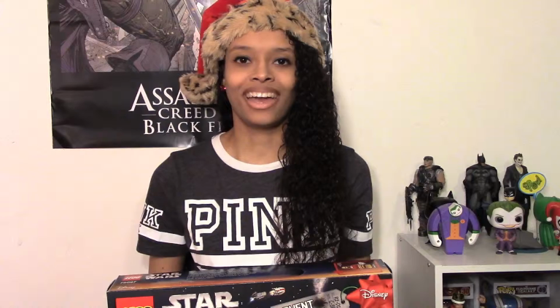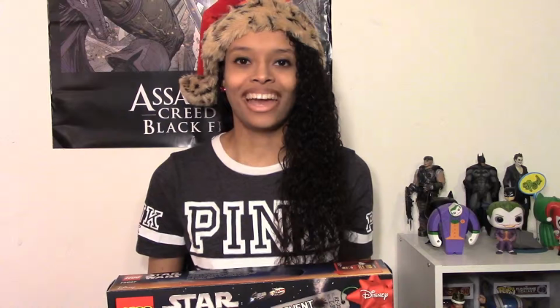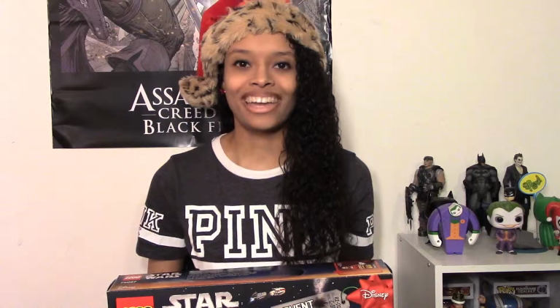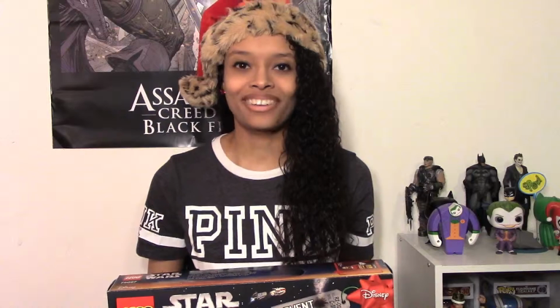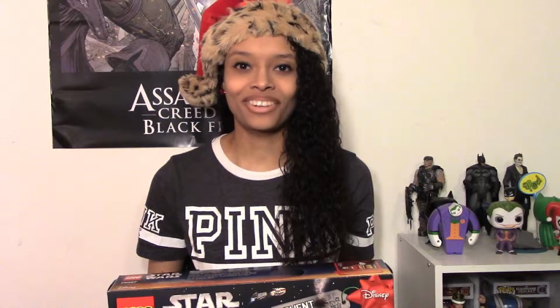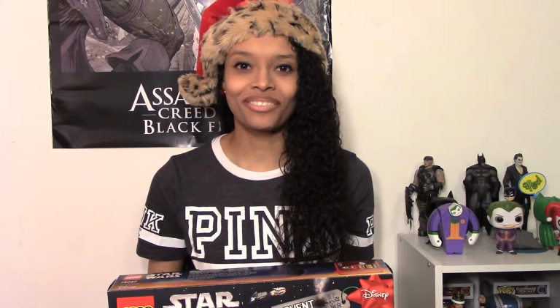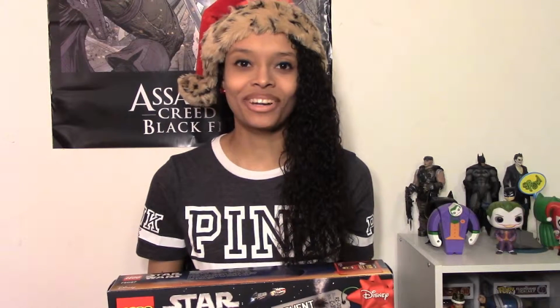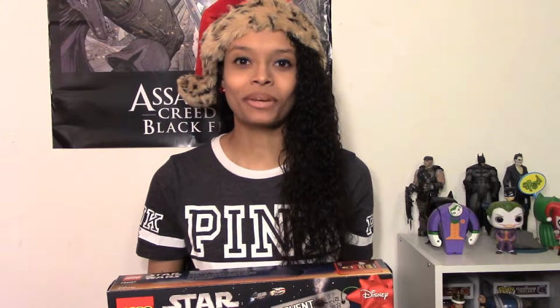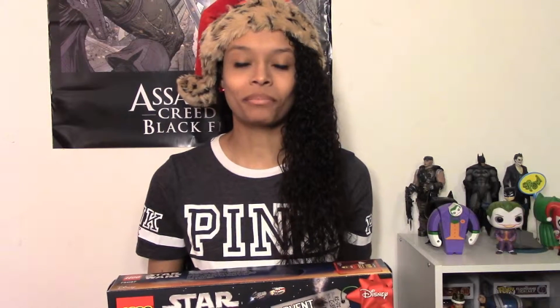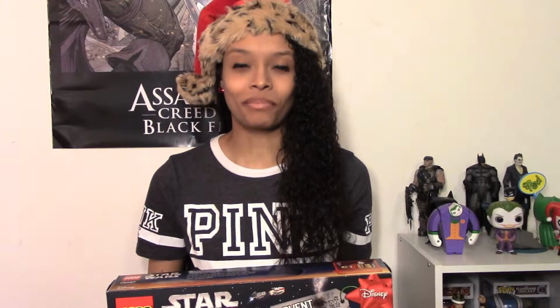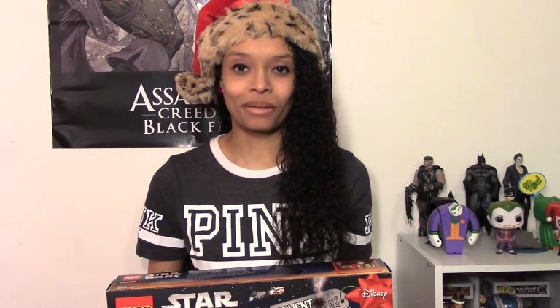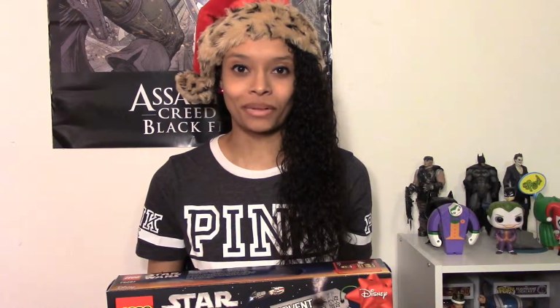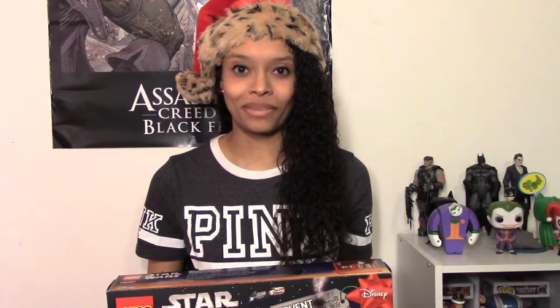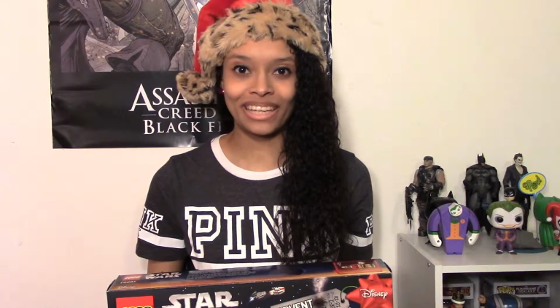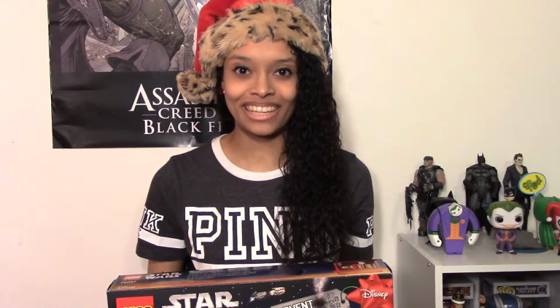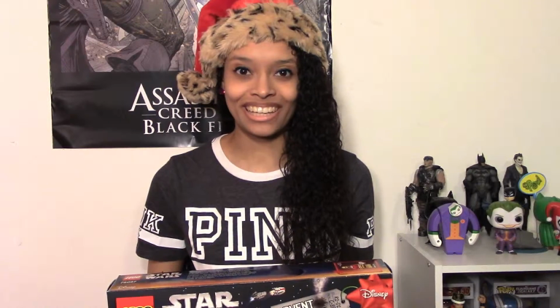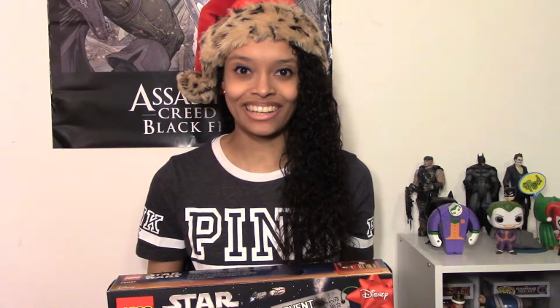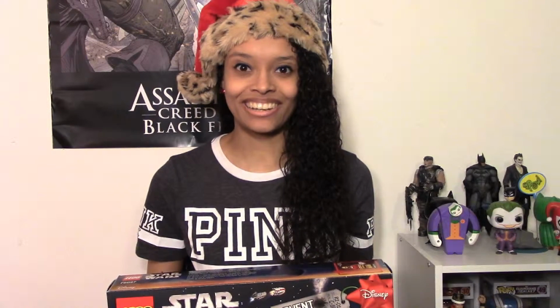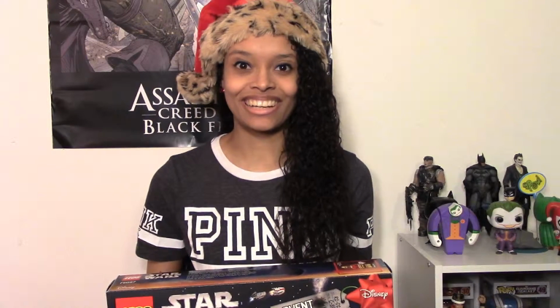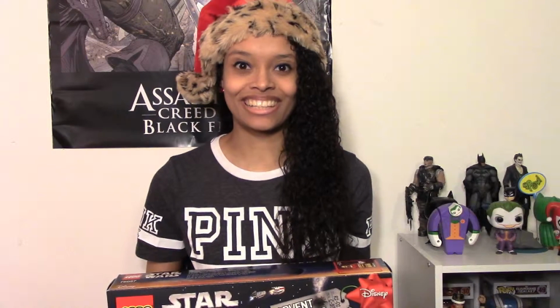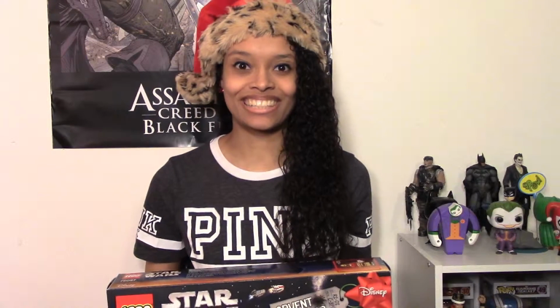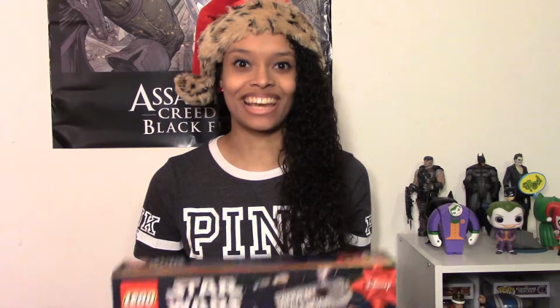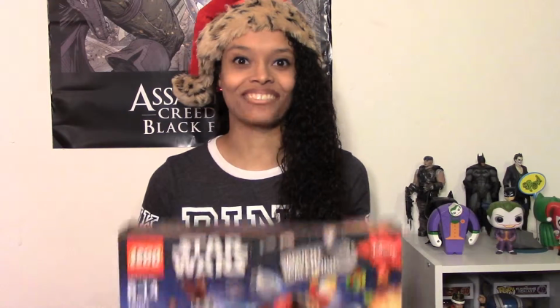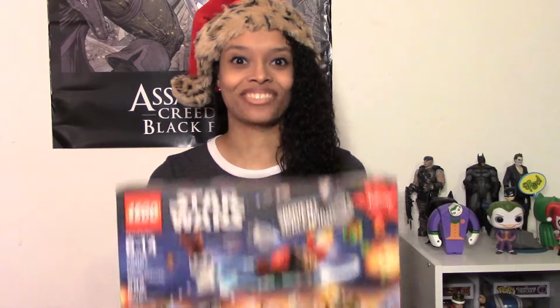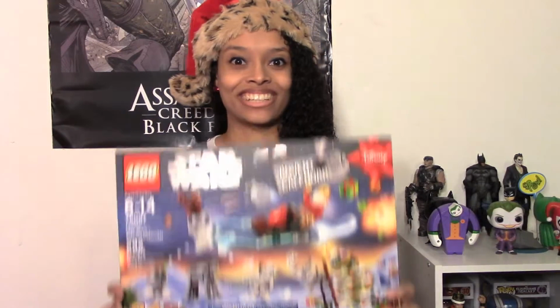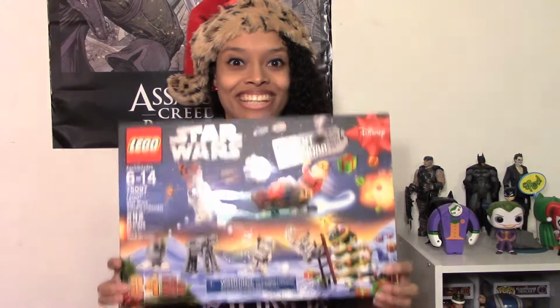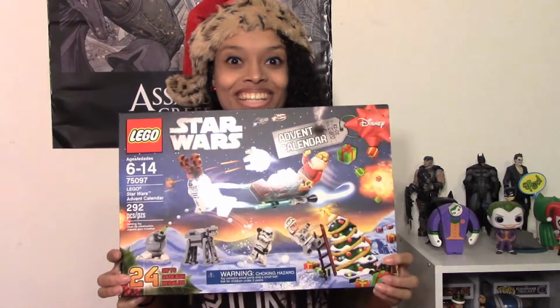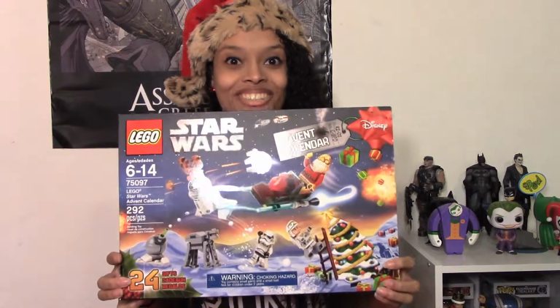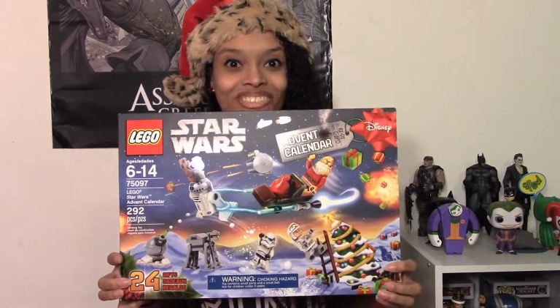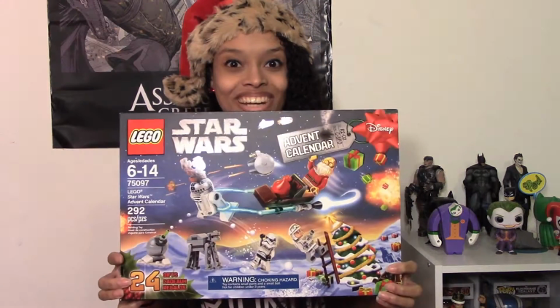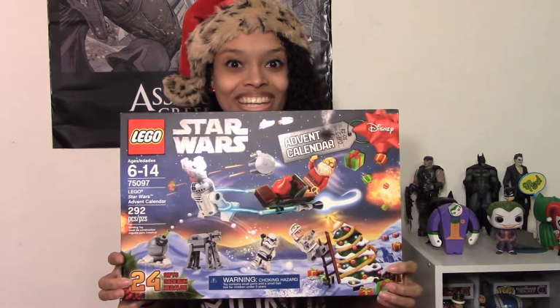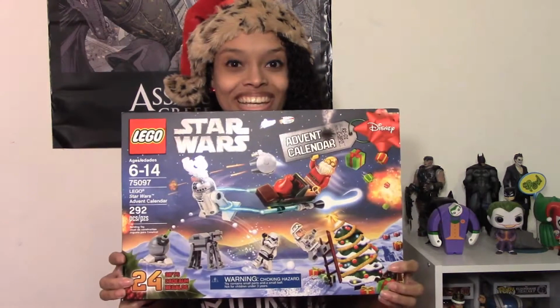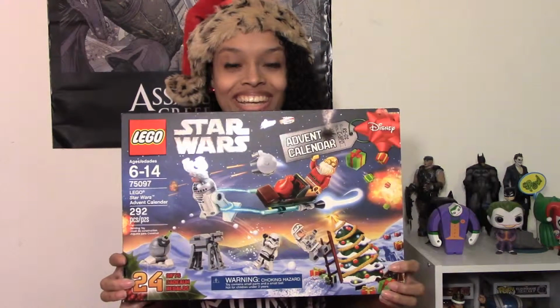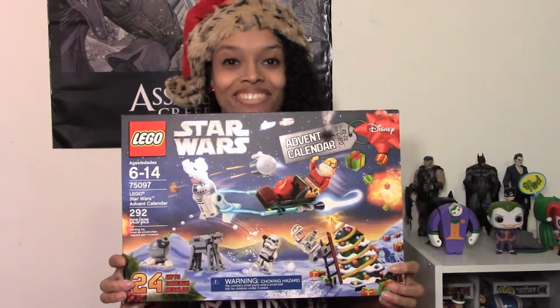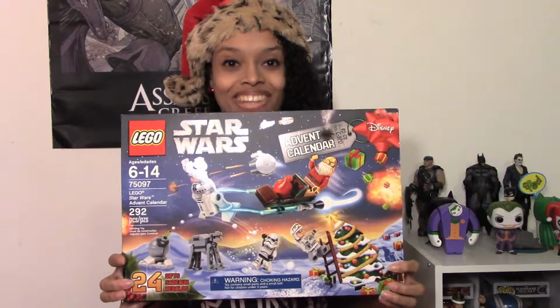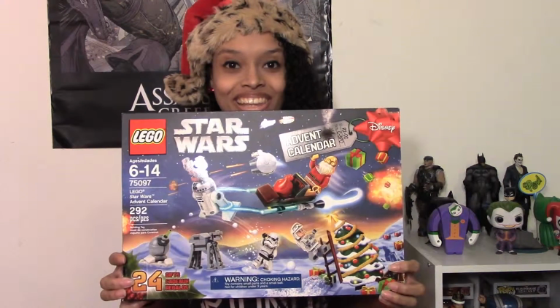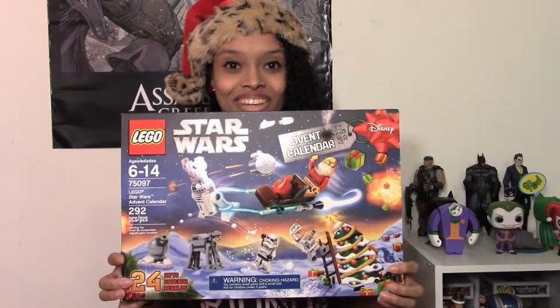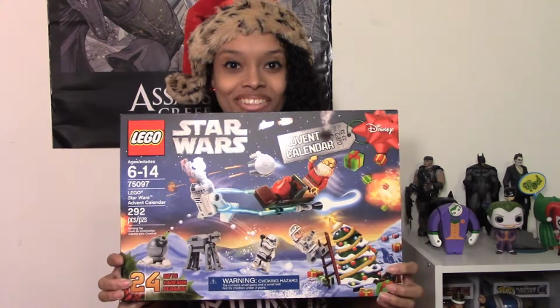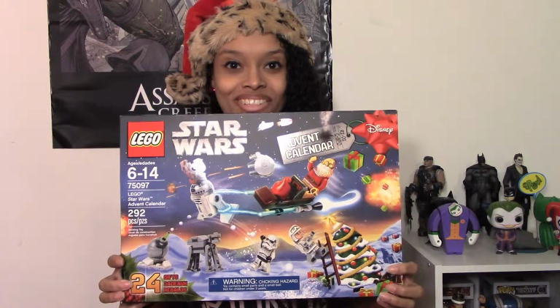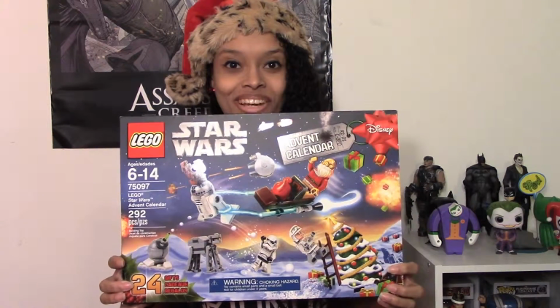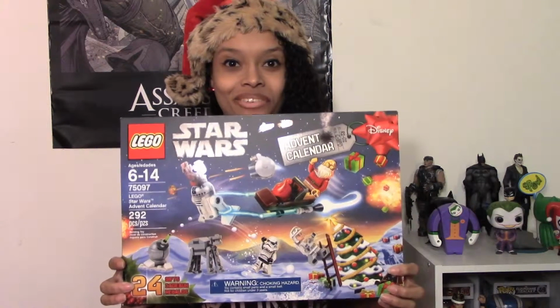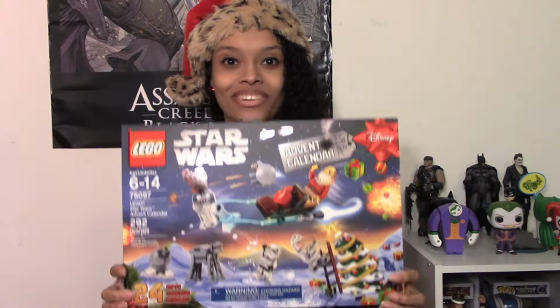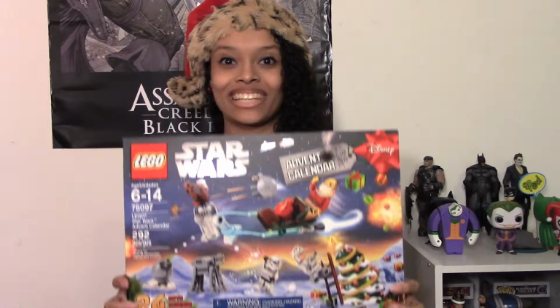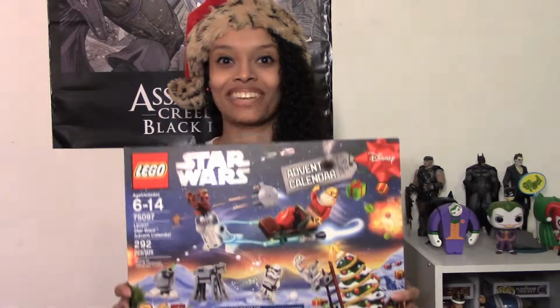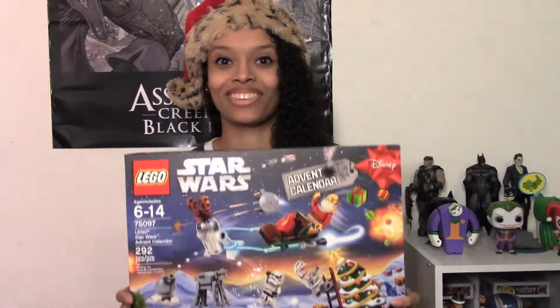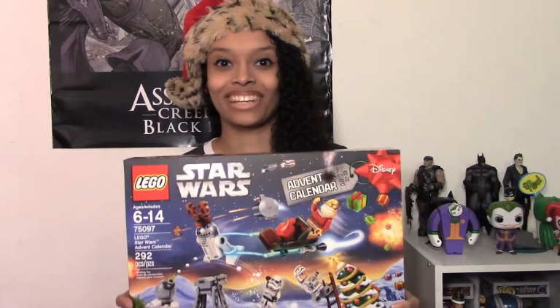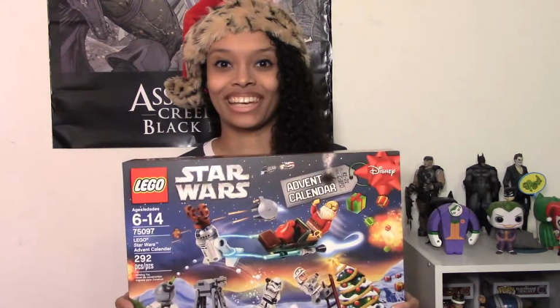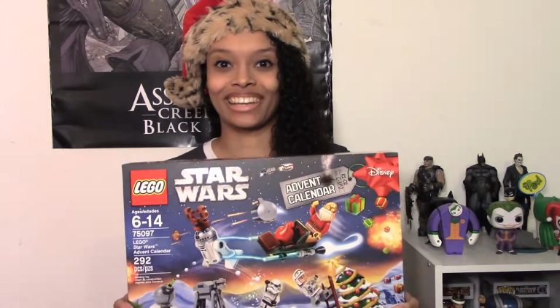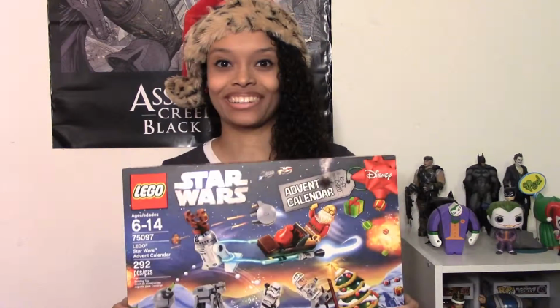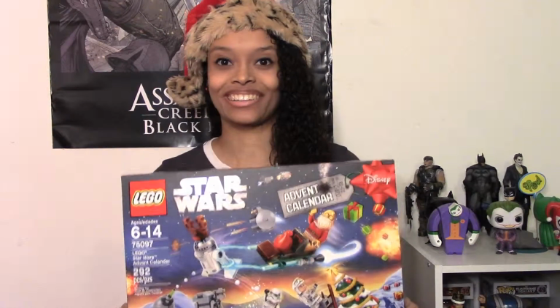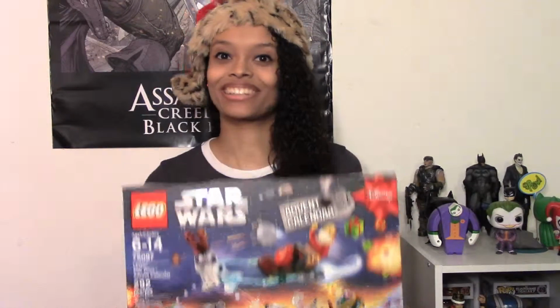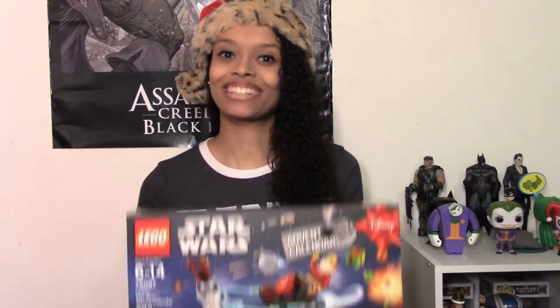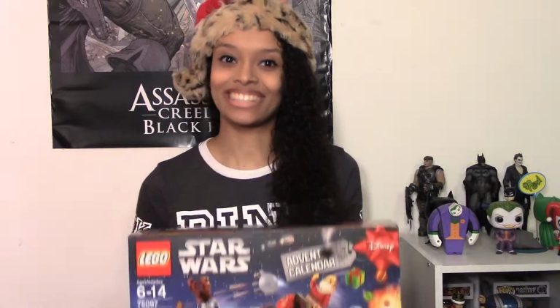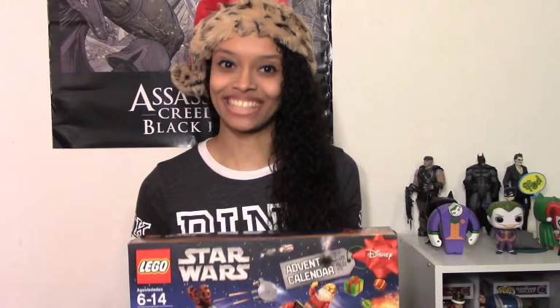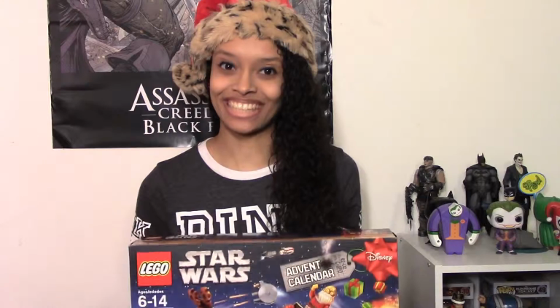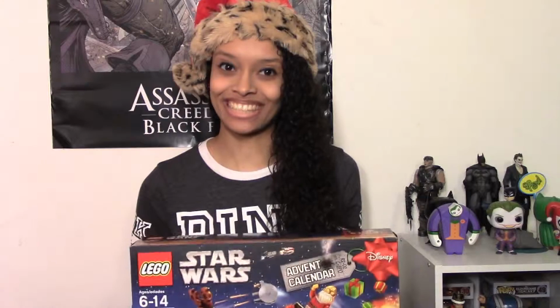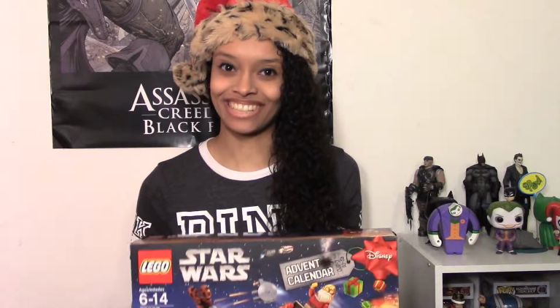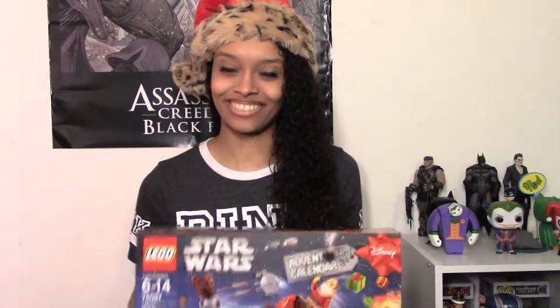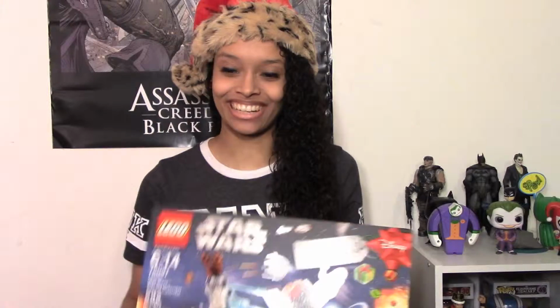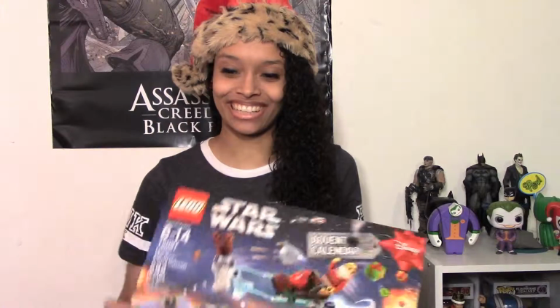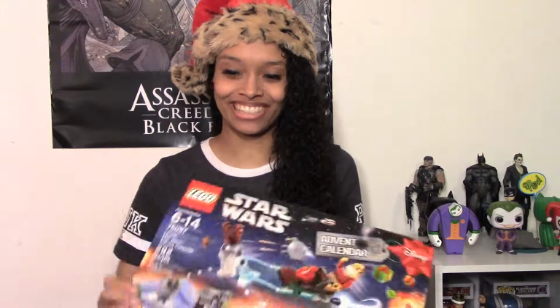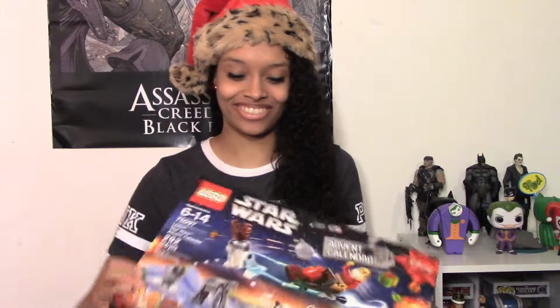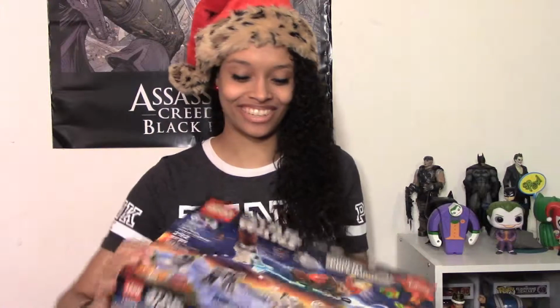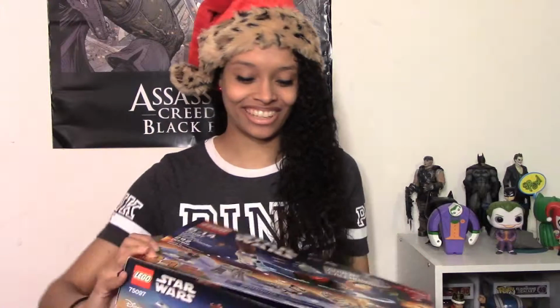Hey everyone, Mama Micah here. It's time for day 20 of the LEGO Star Wars Advent Calendar. So let's get right into it.